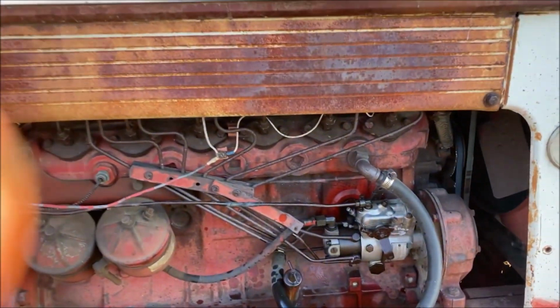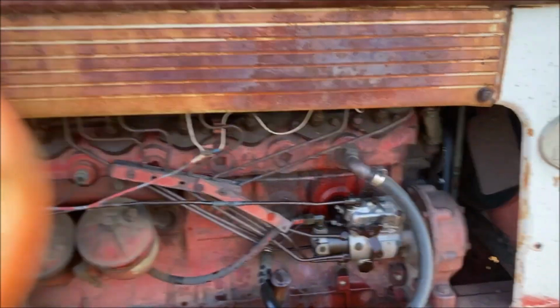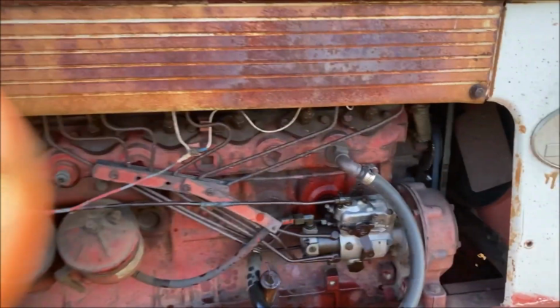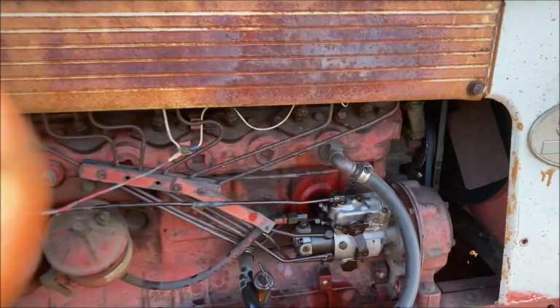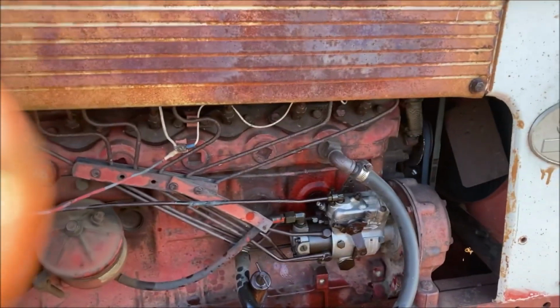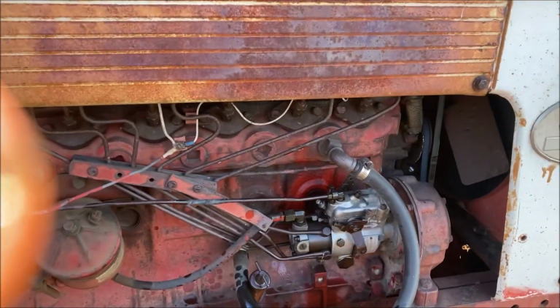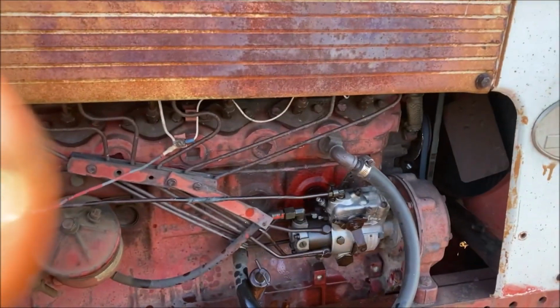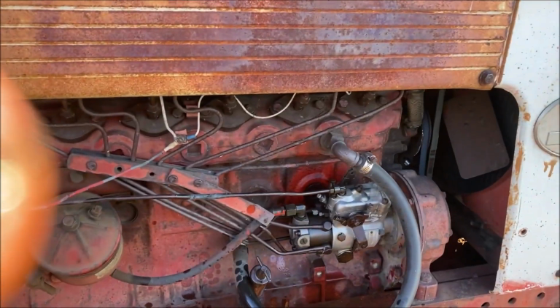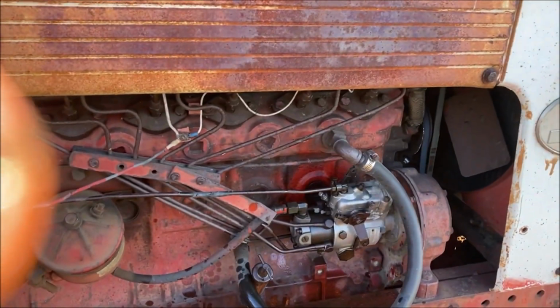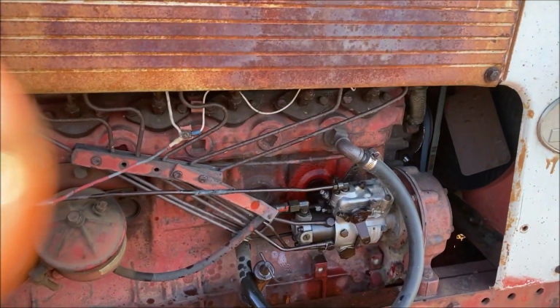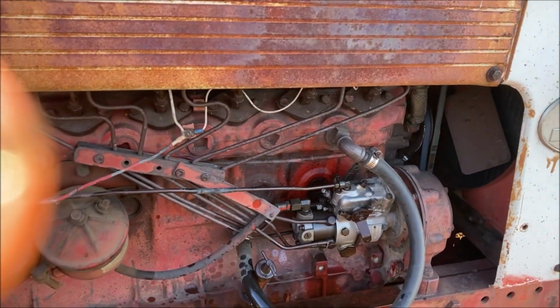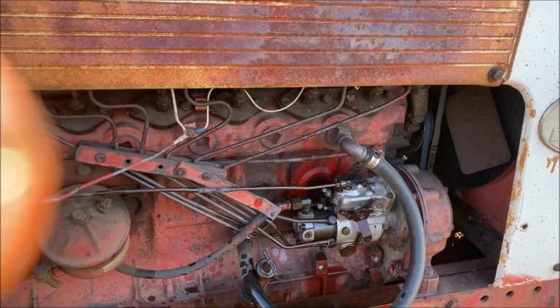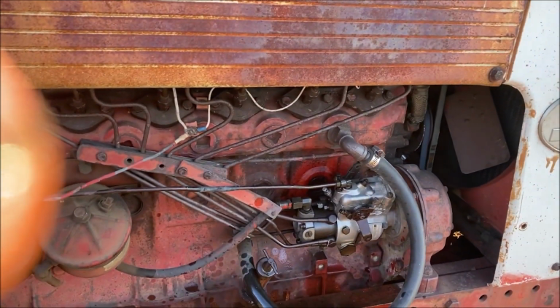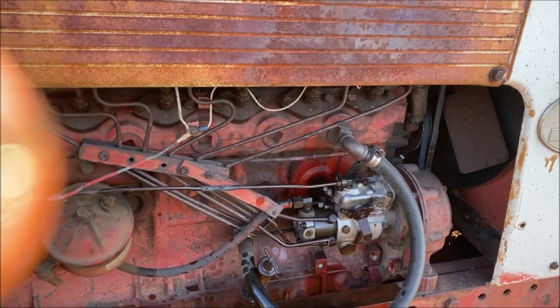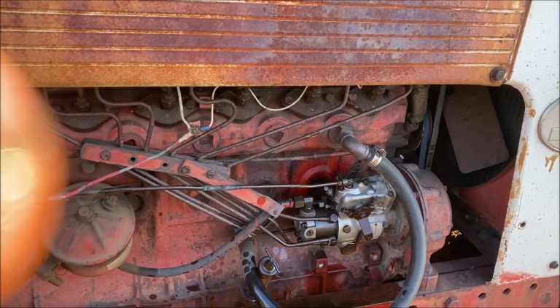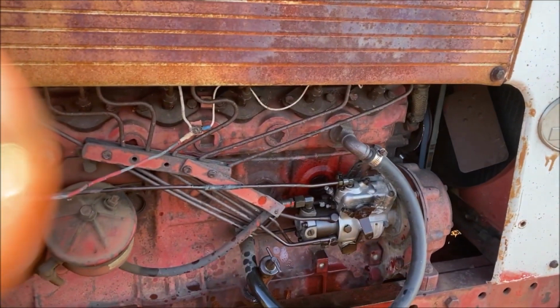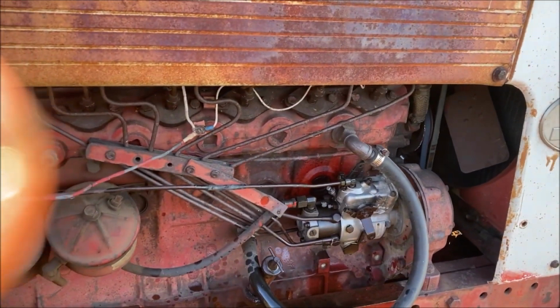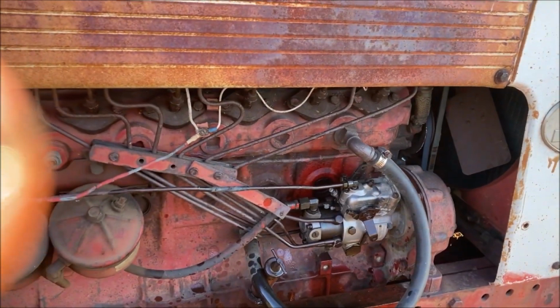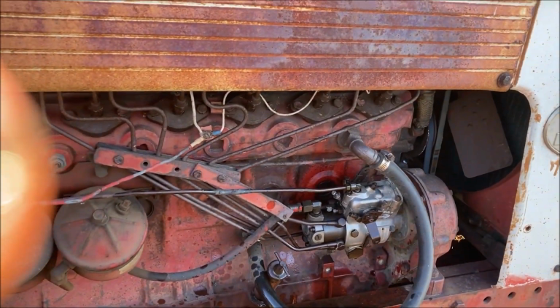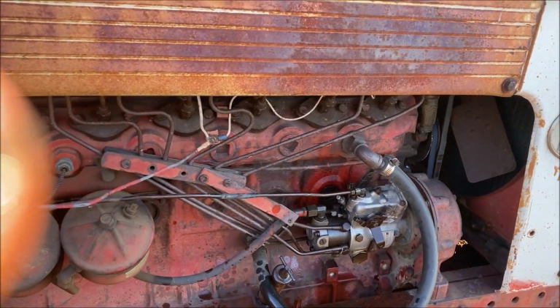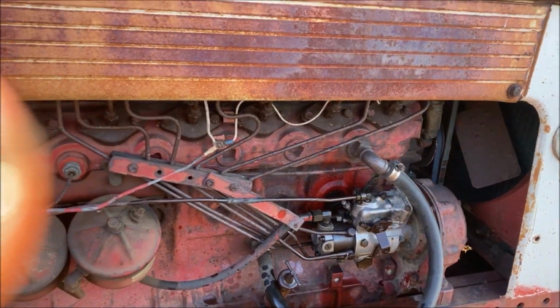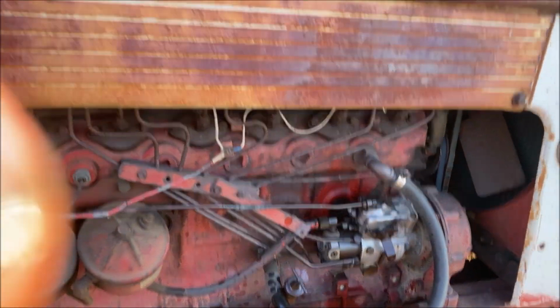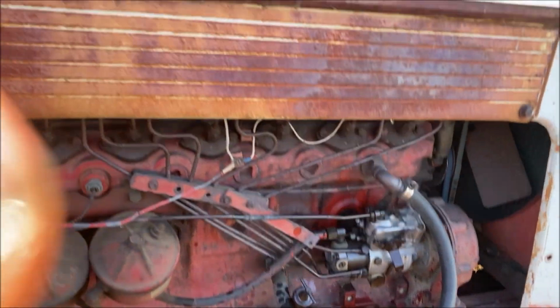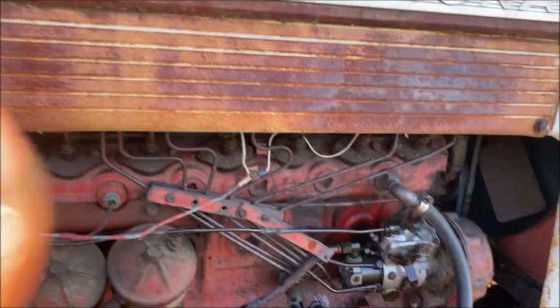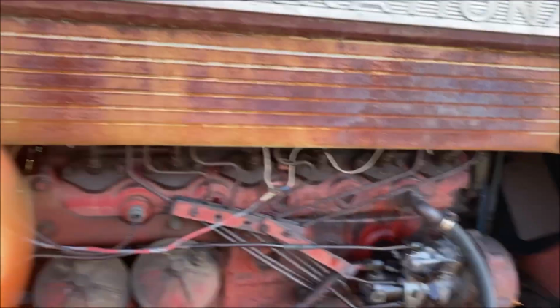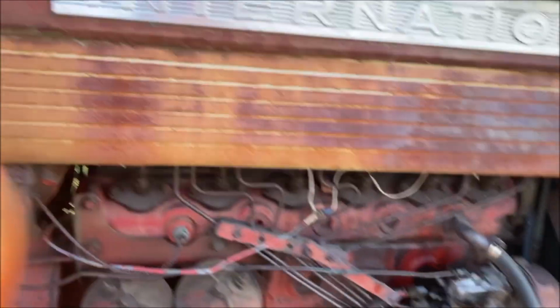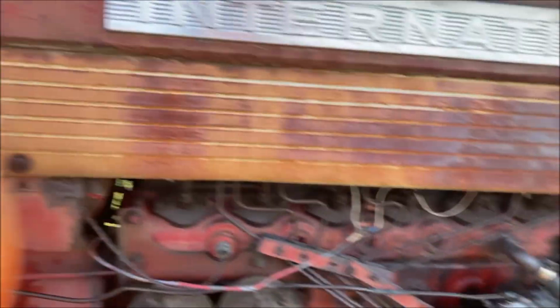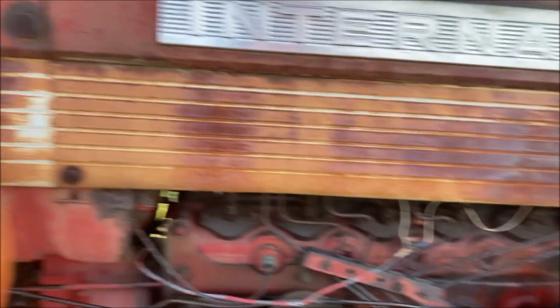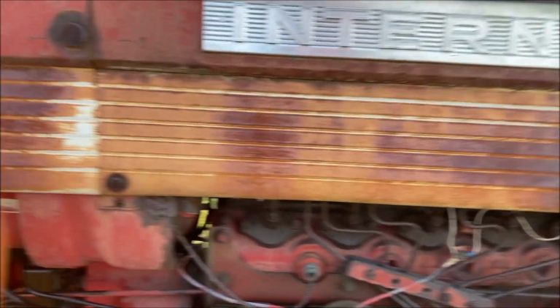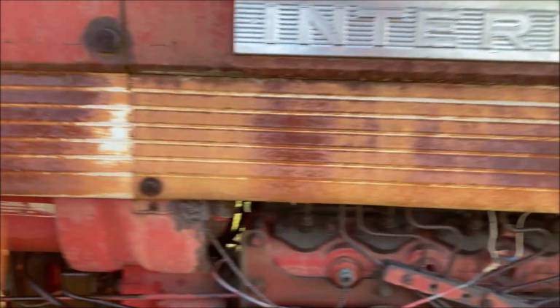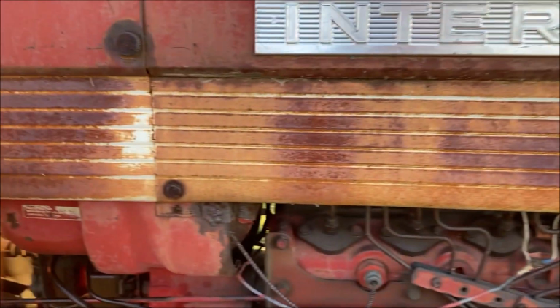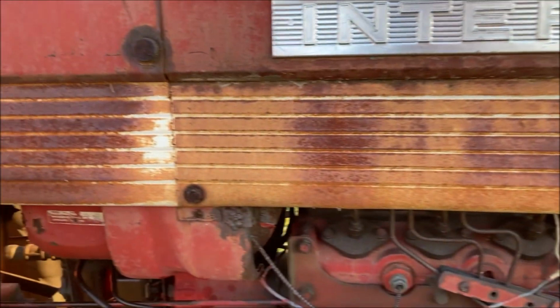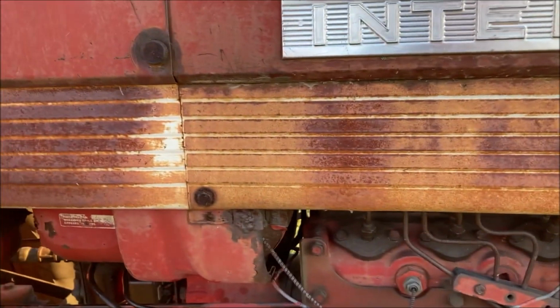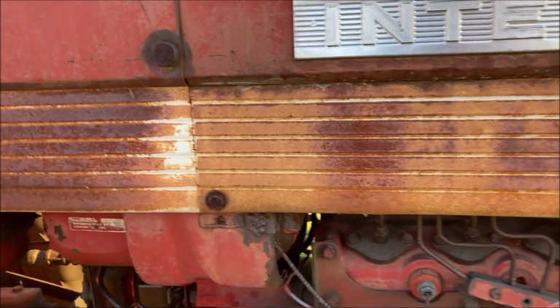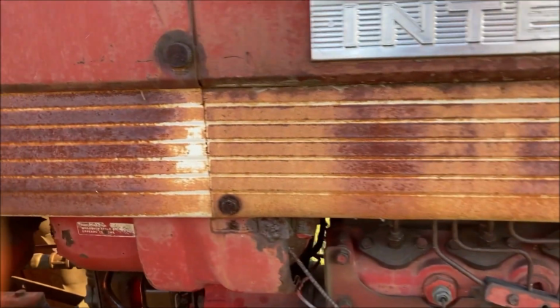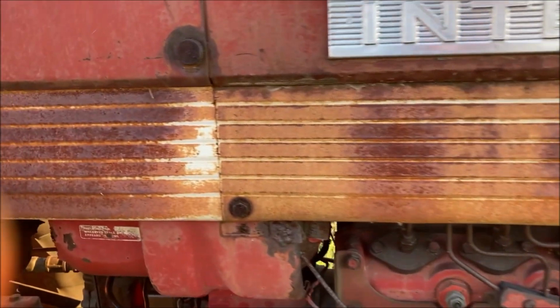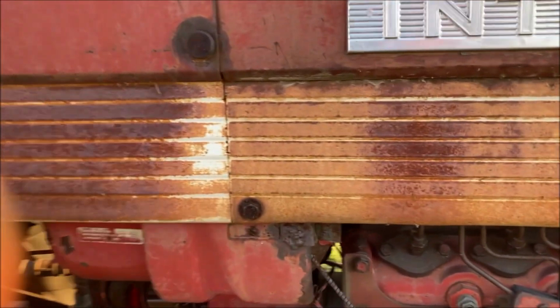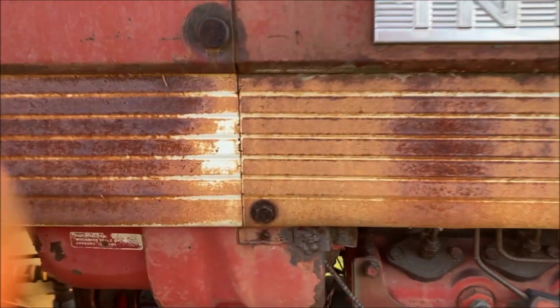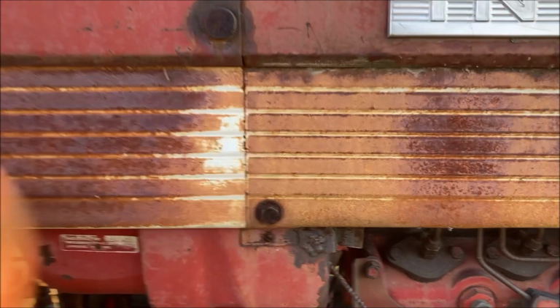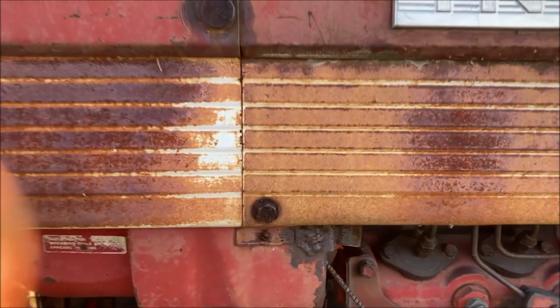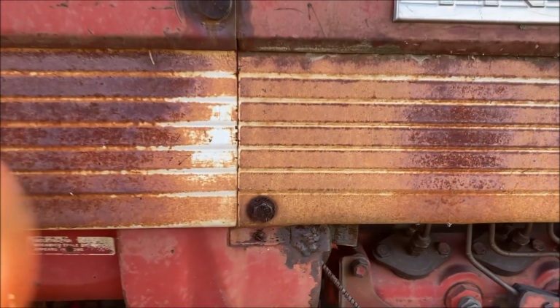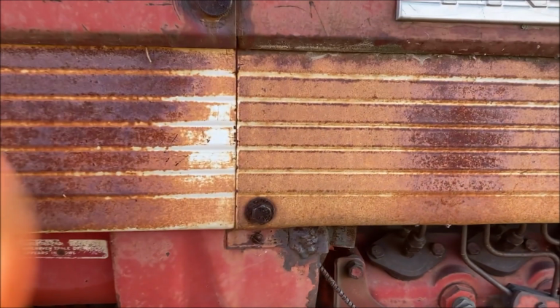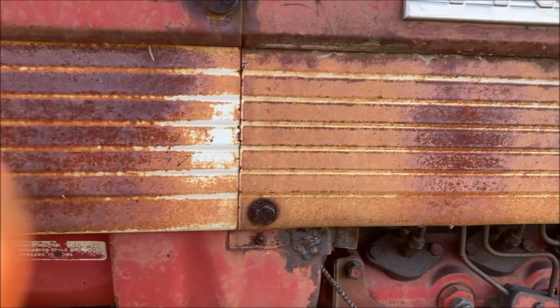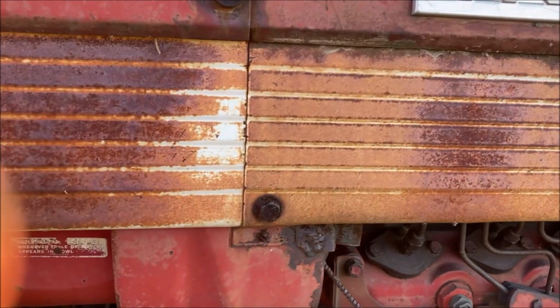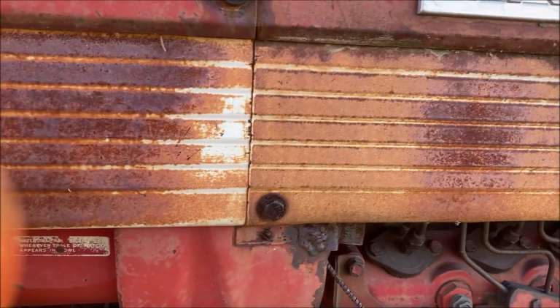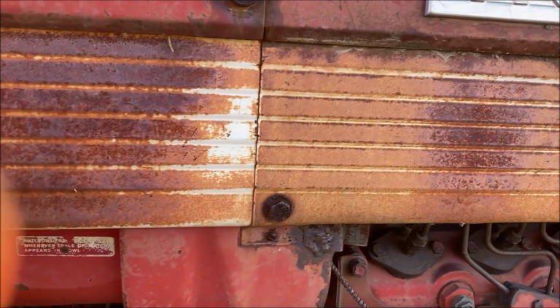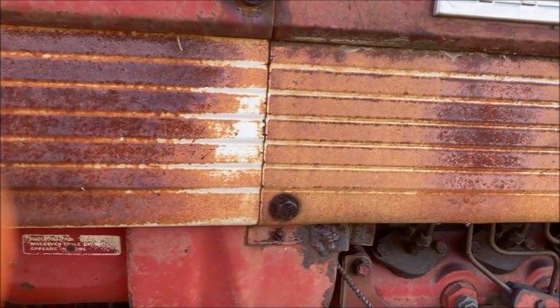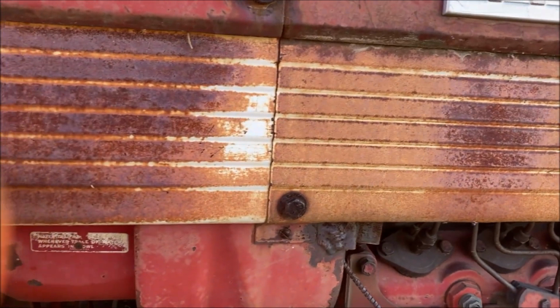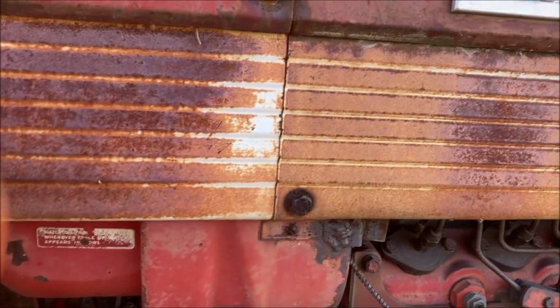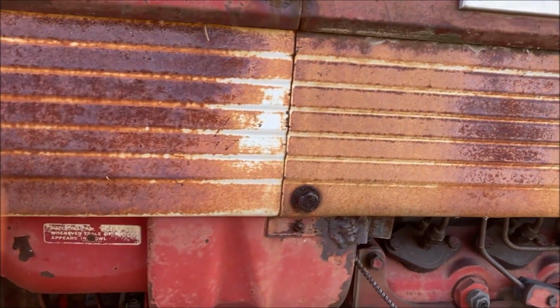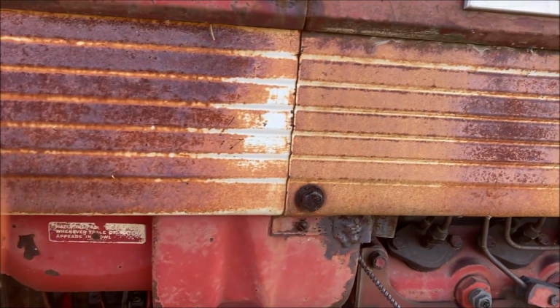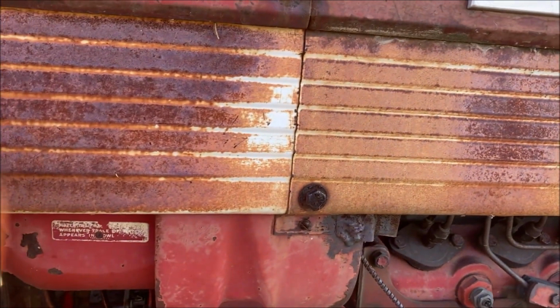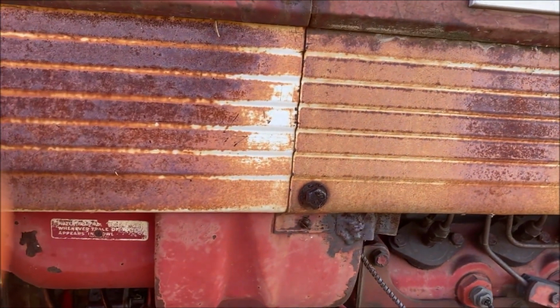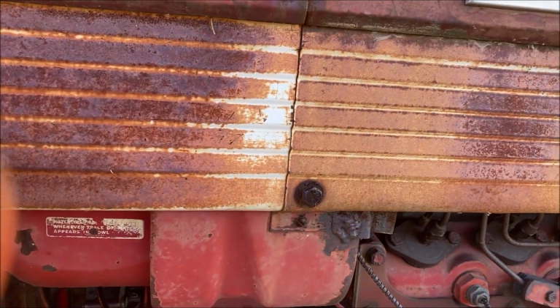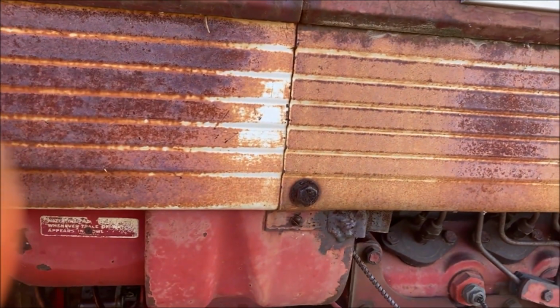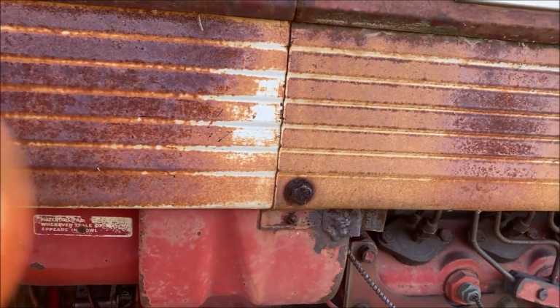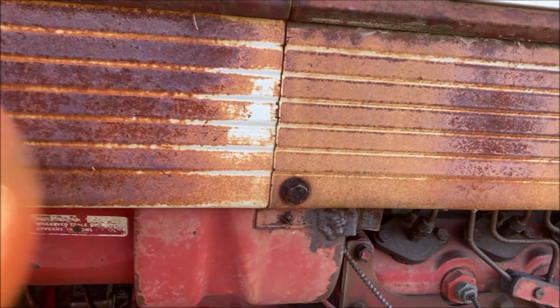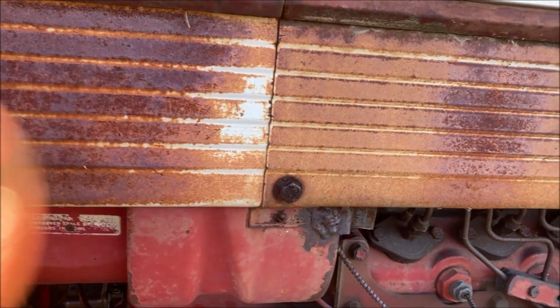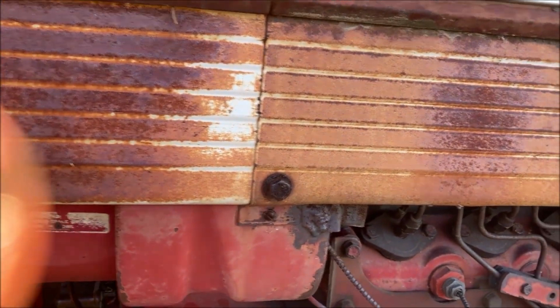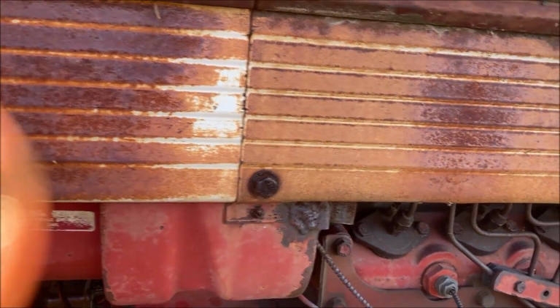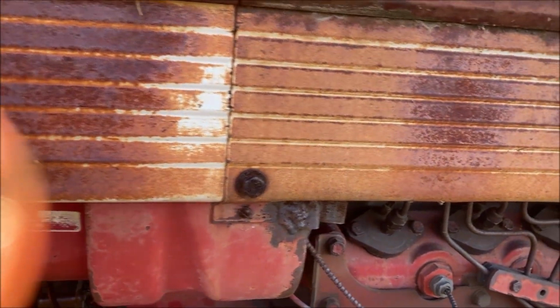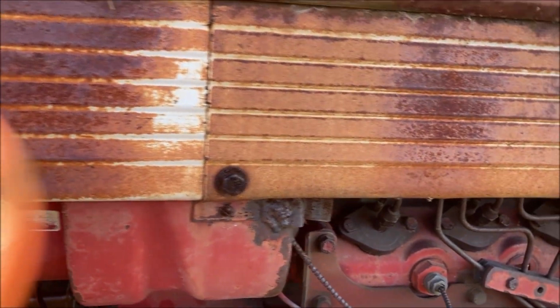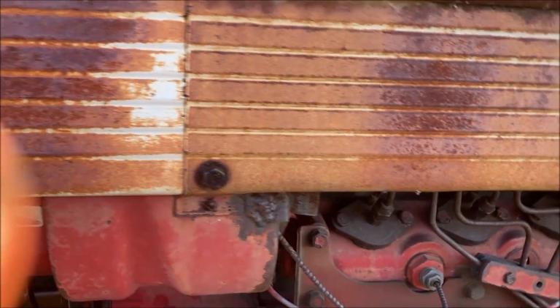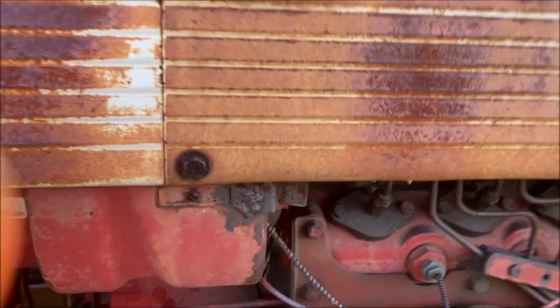I think it was the check valve that was the problem. I blew it out — it blew very hard — but I cleaned it out.